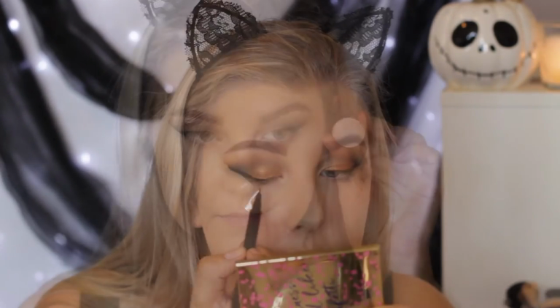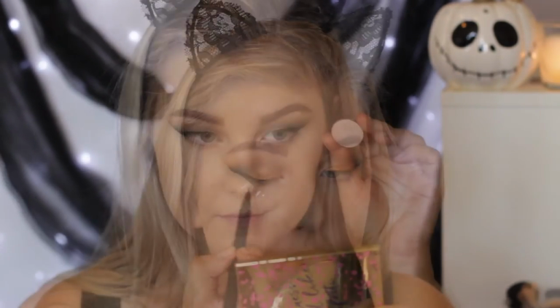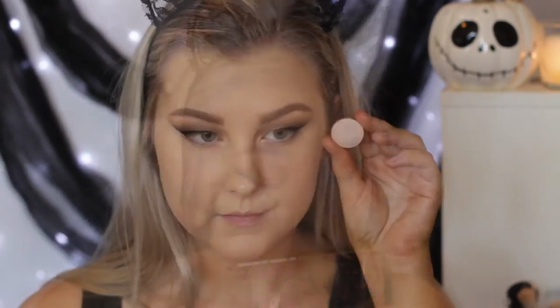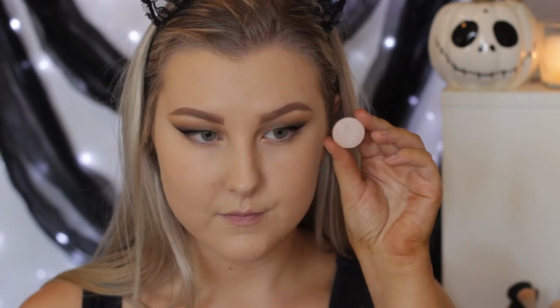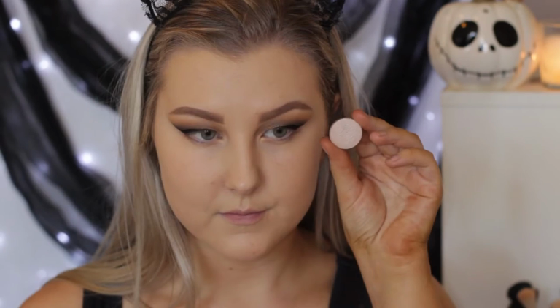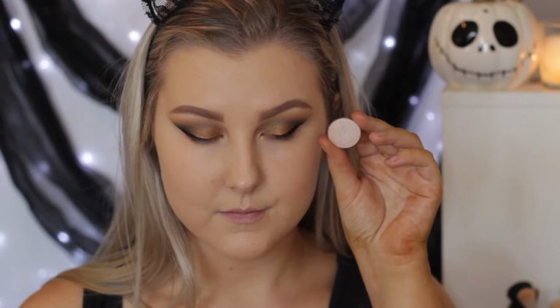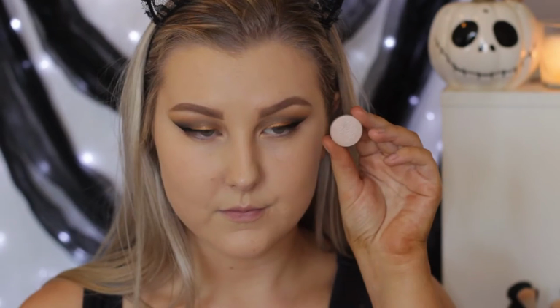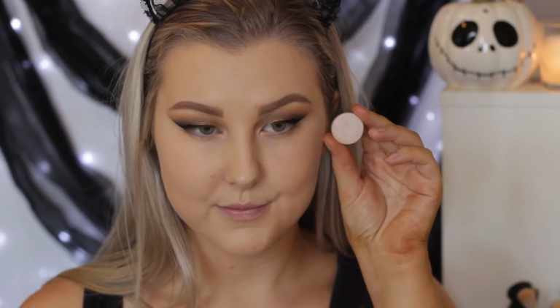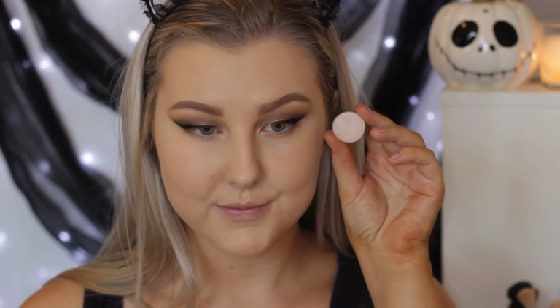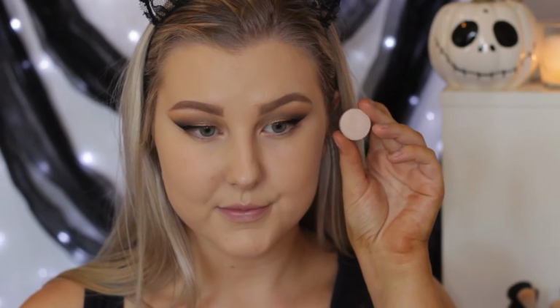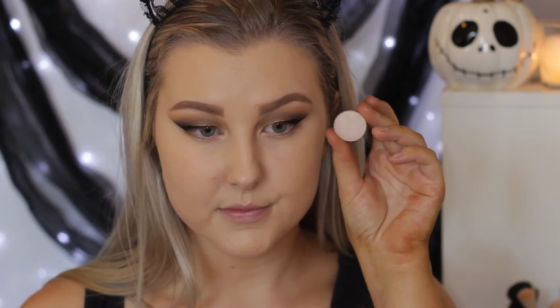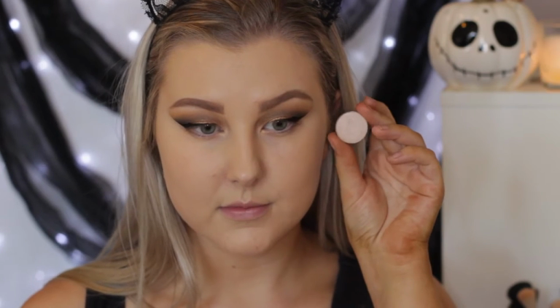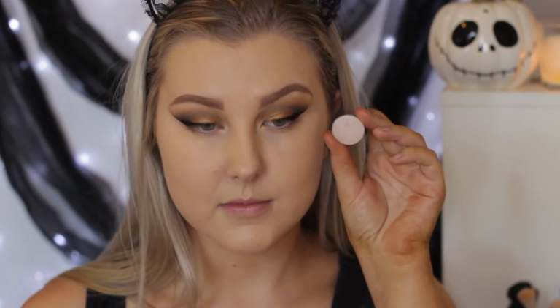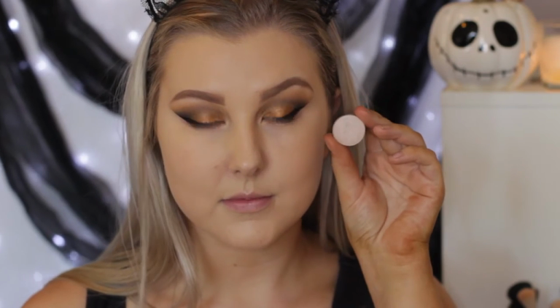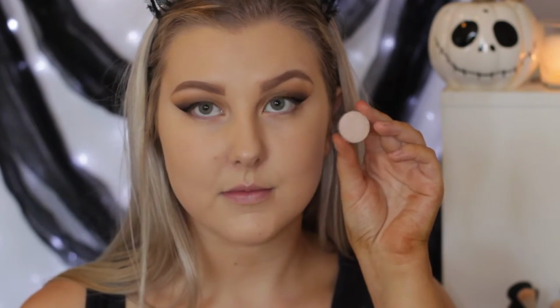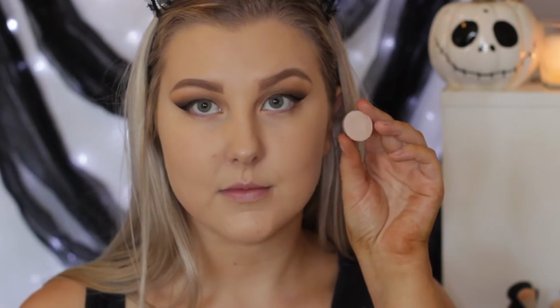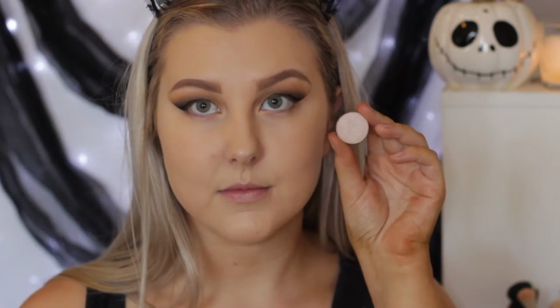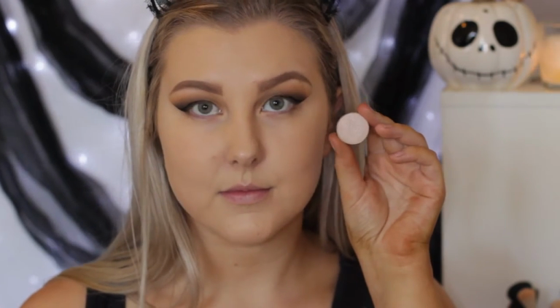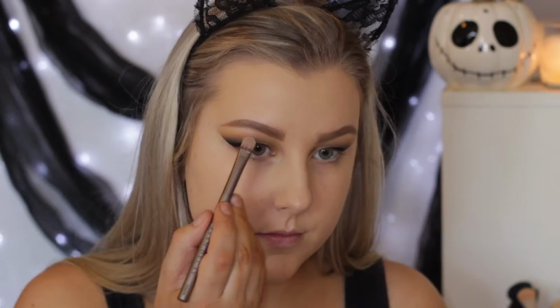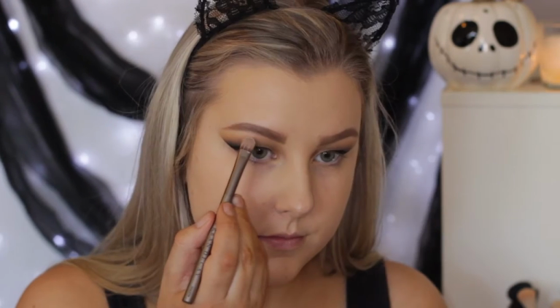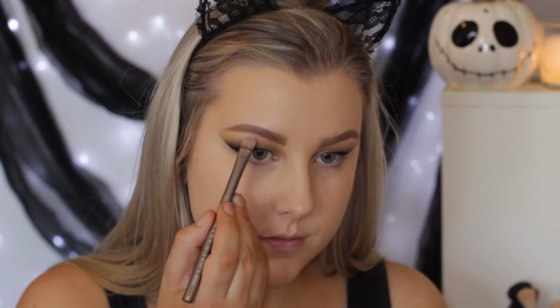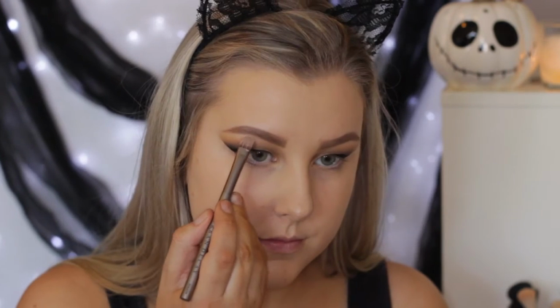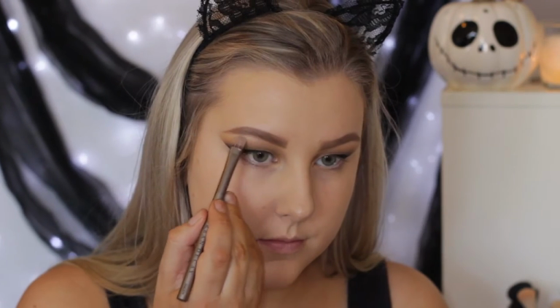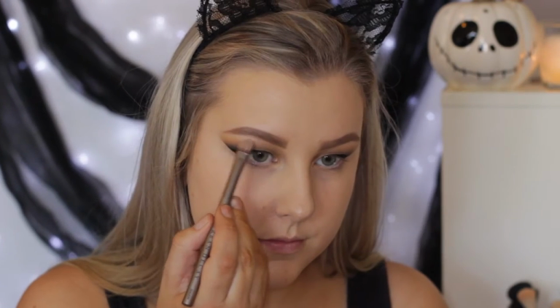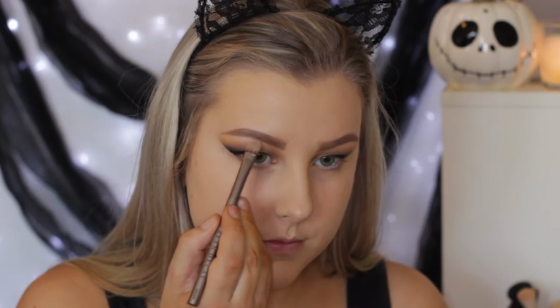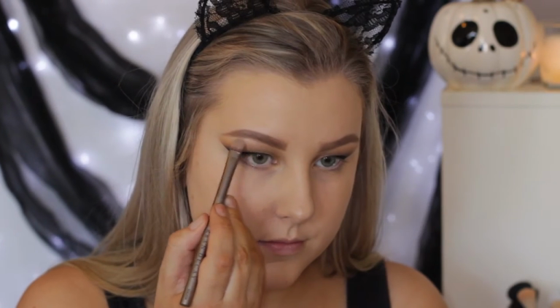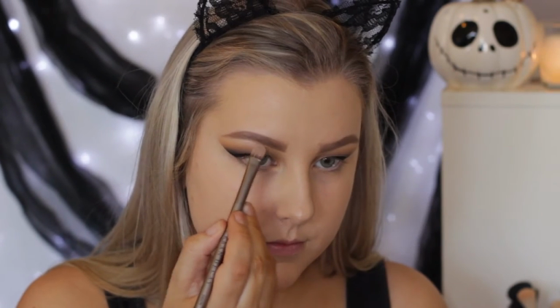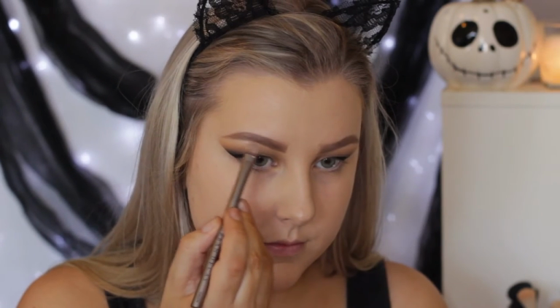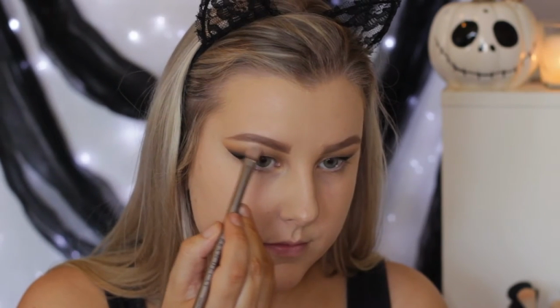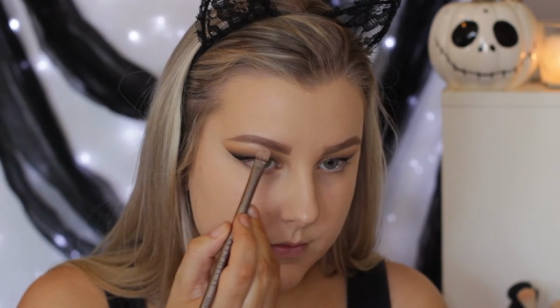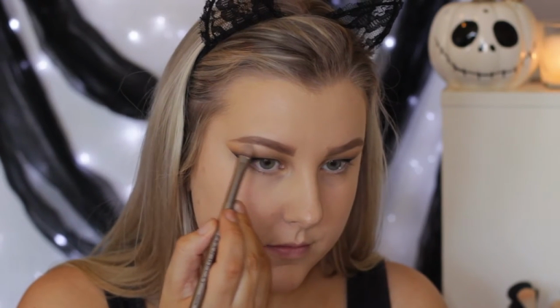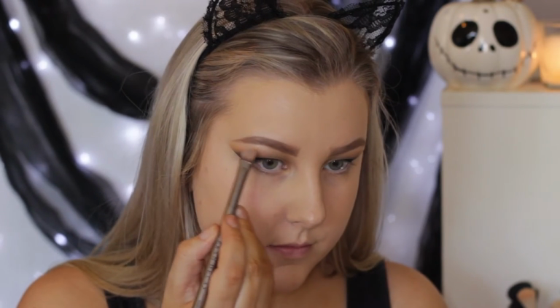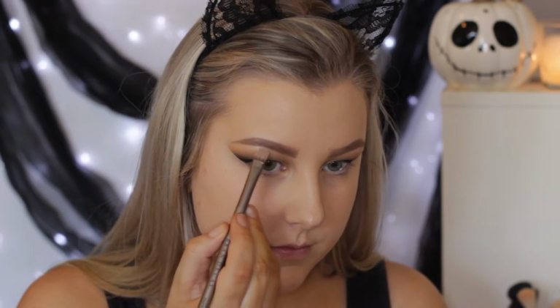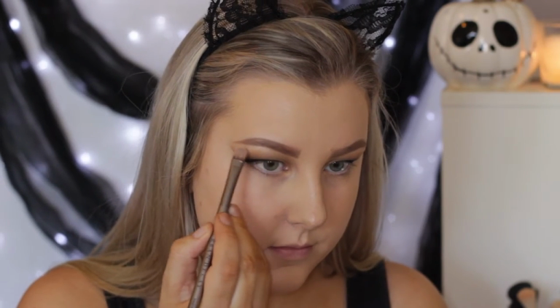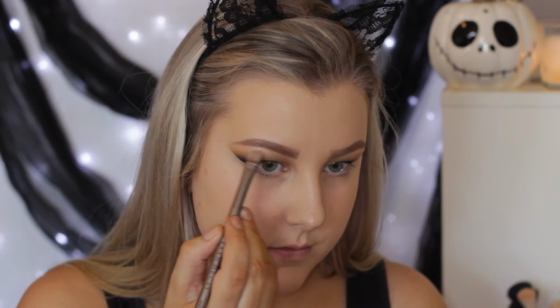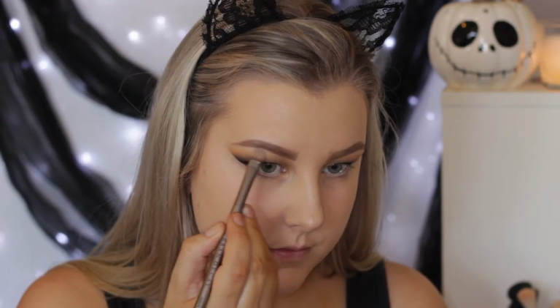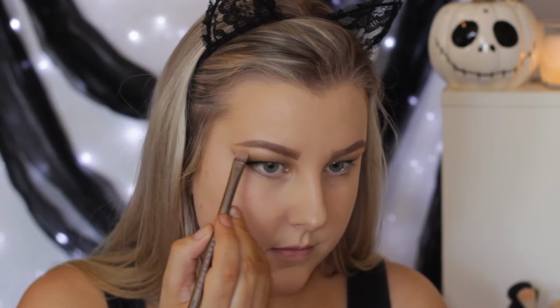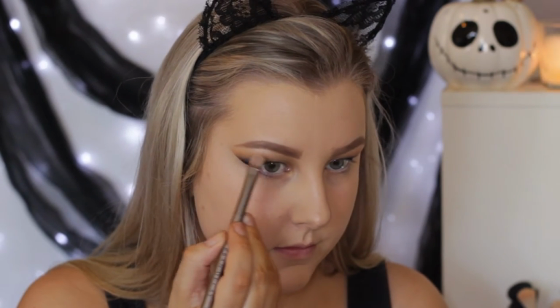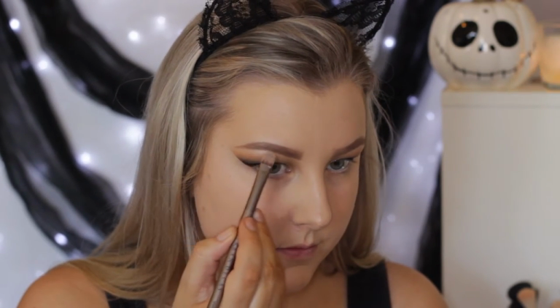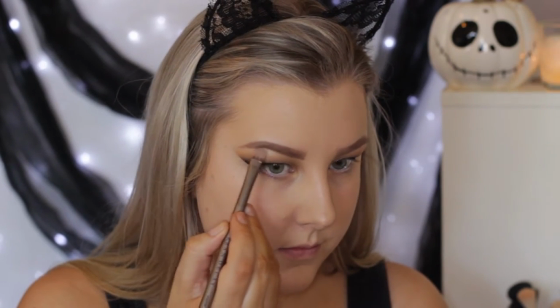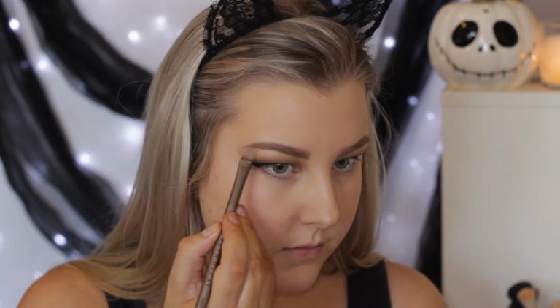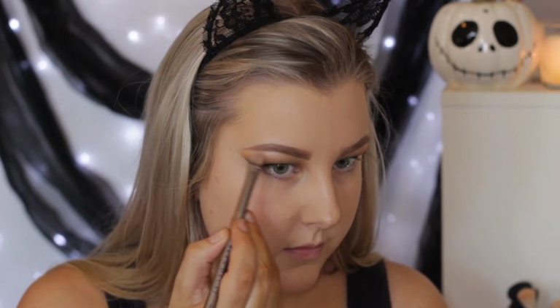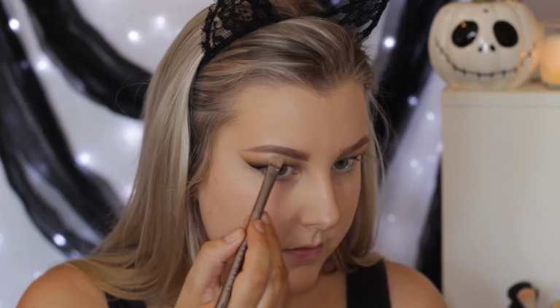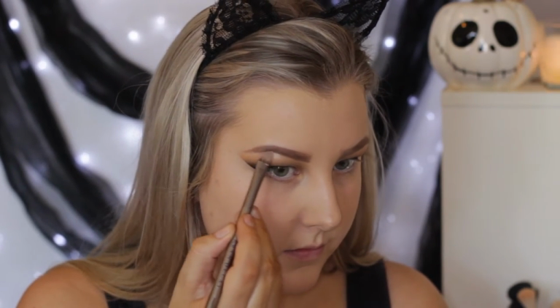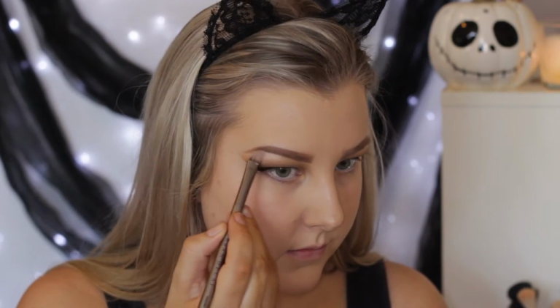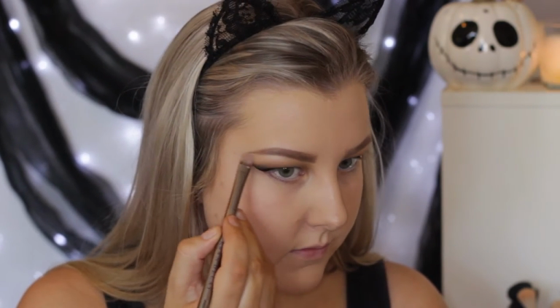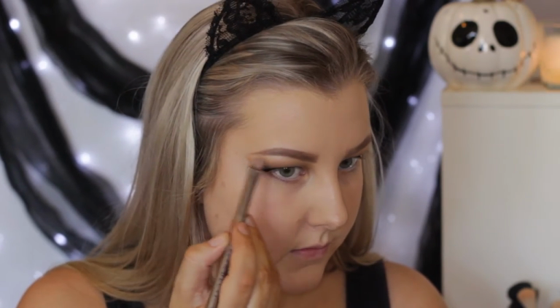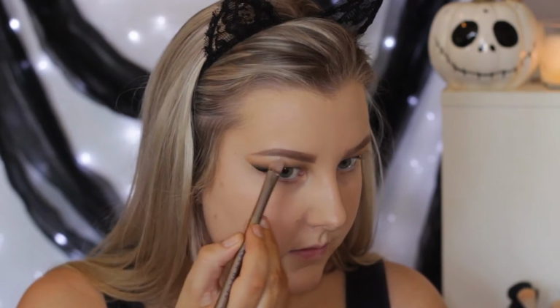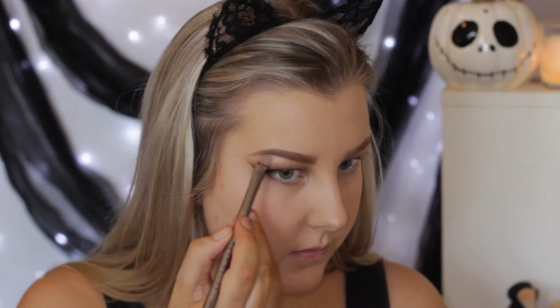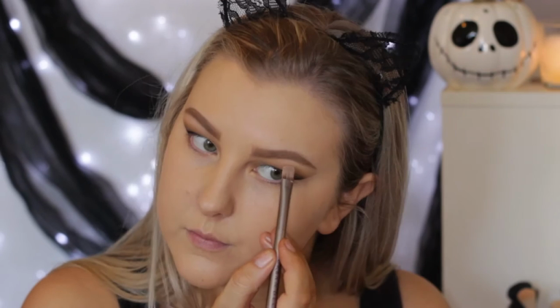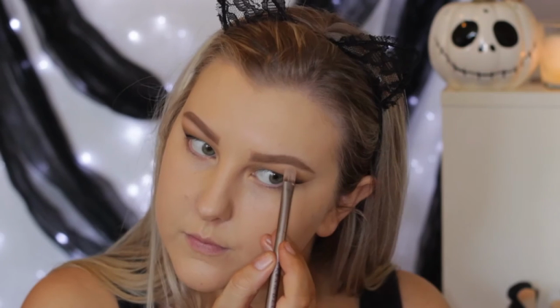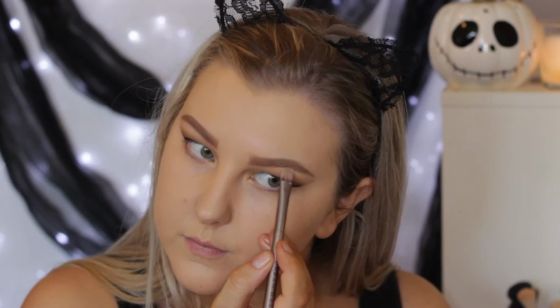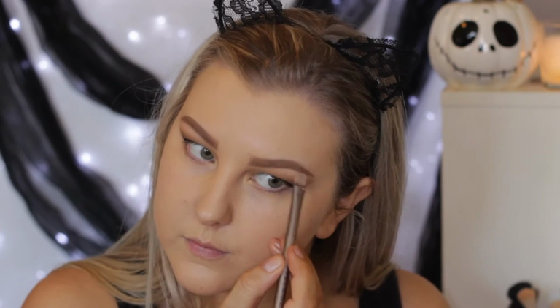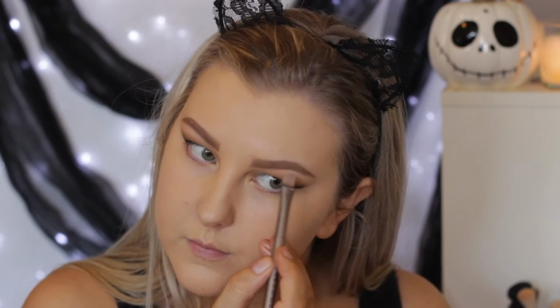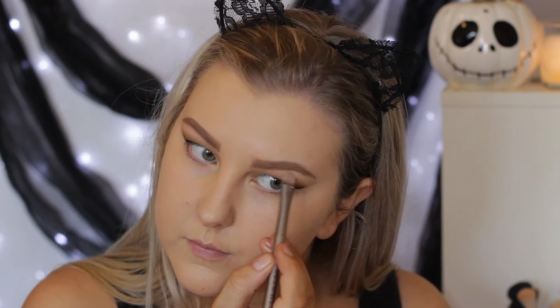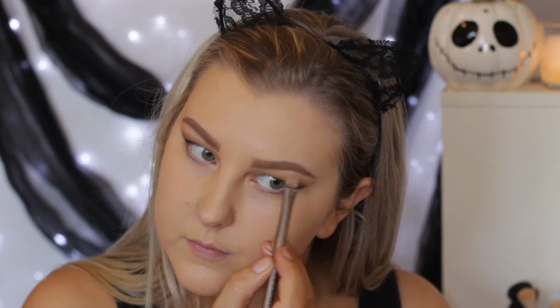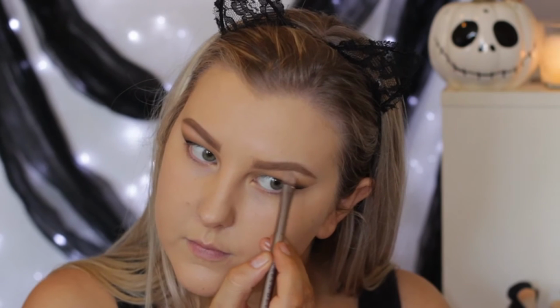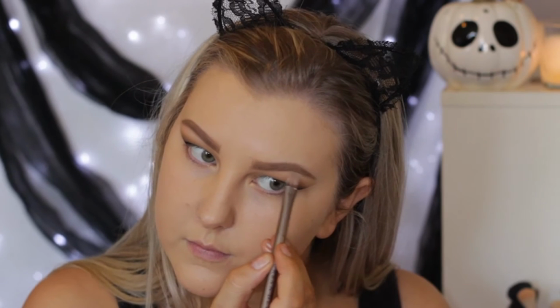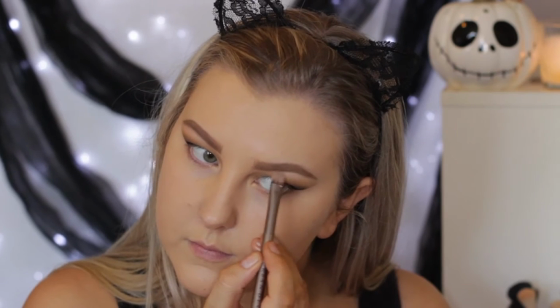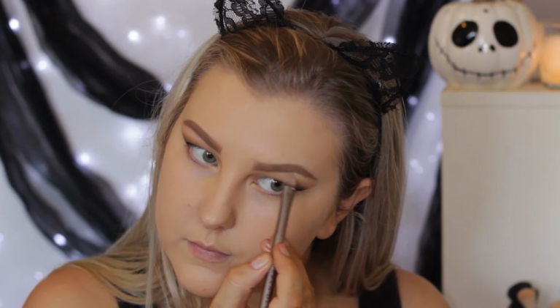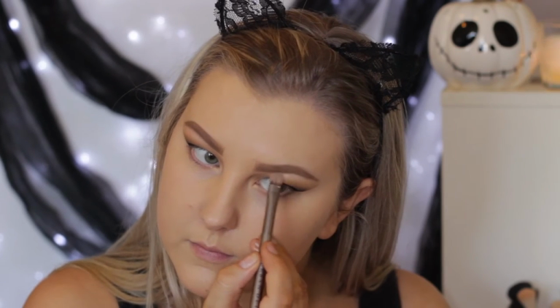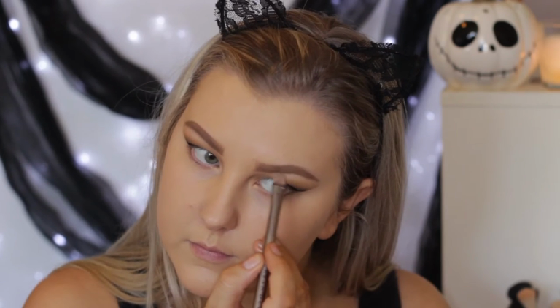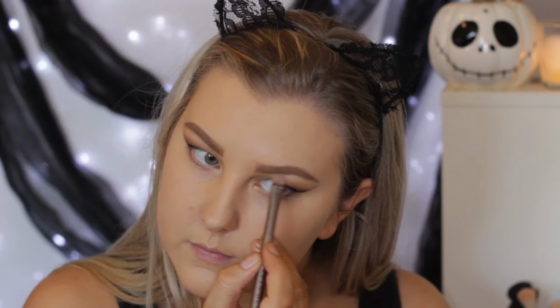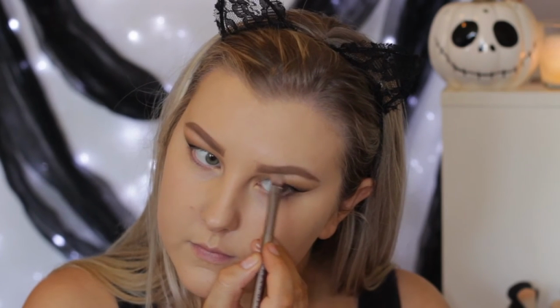Then for the brow bone, I'm just taking the shade Shimmer Shimmer and using a brush to apply that underneath my eyebrow just to give it a little bit of a highlight.